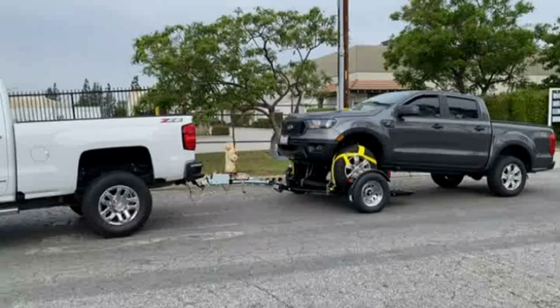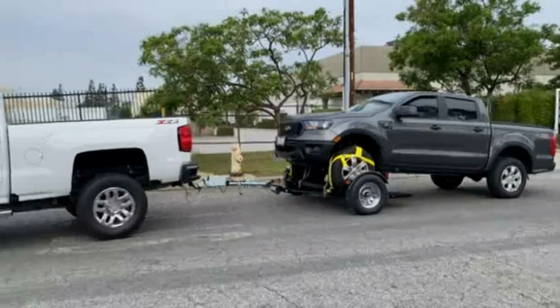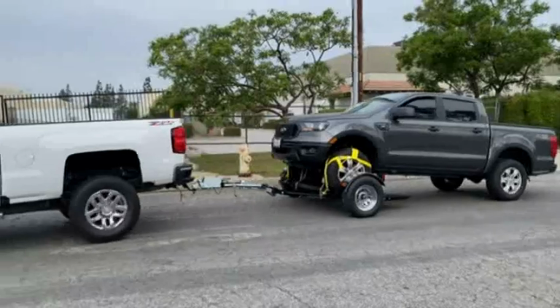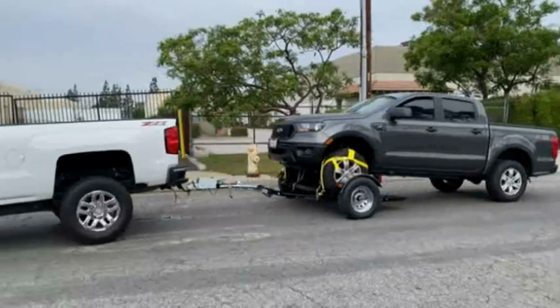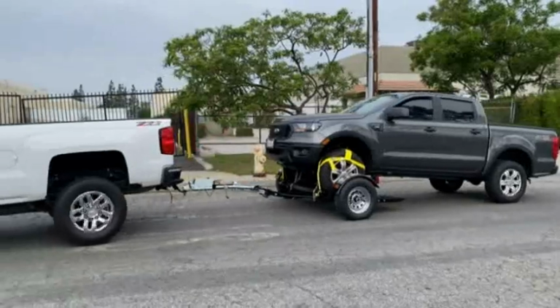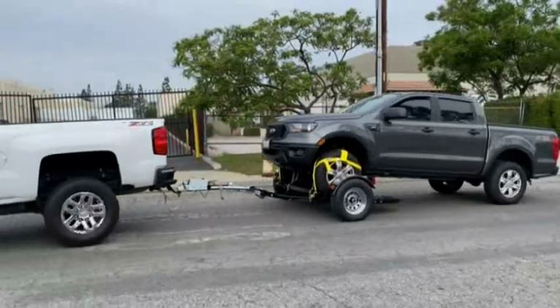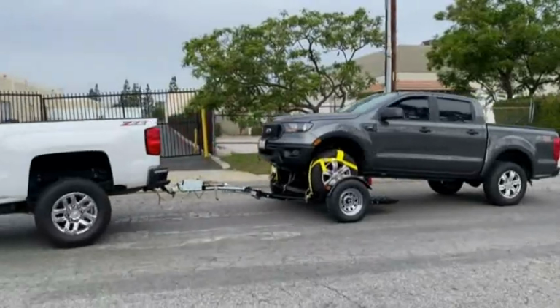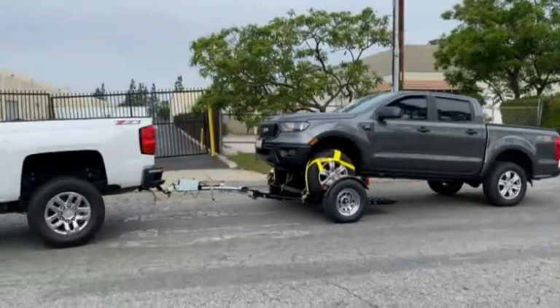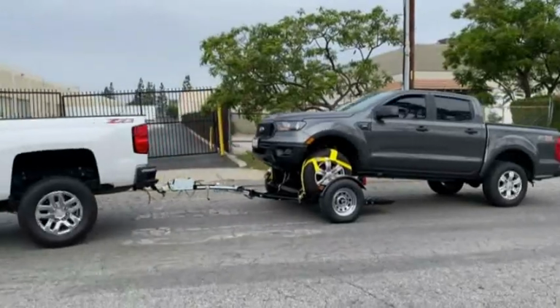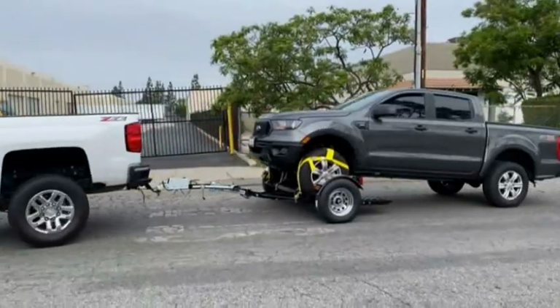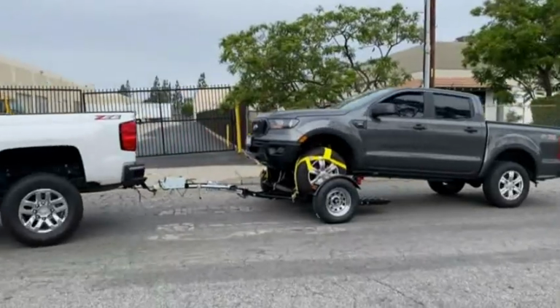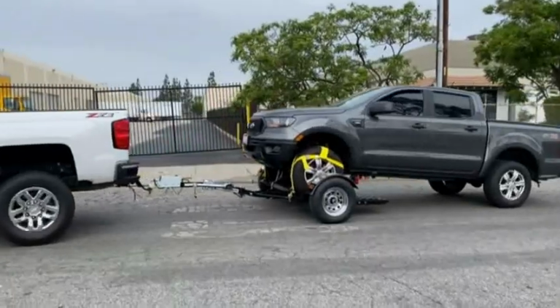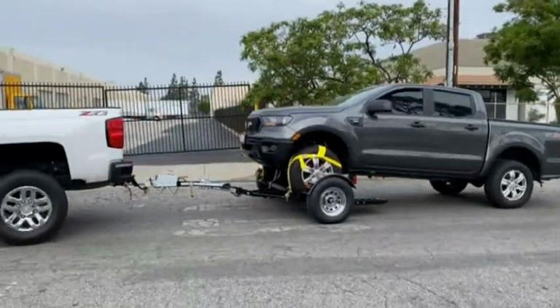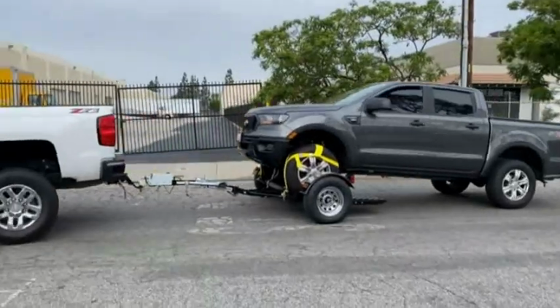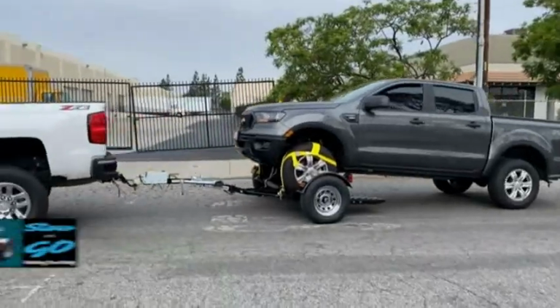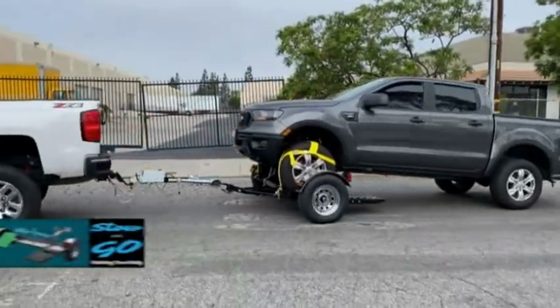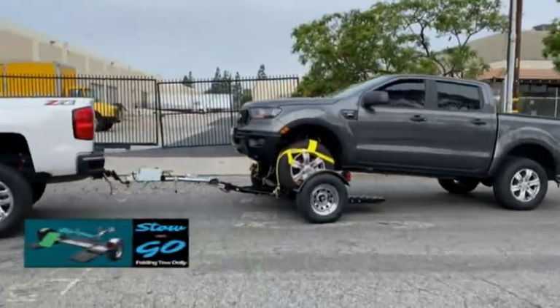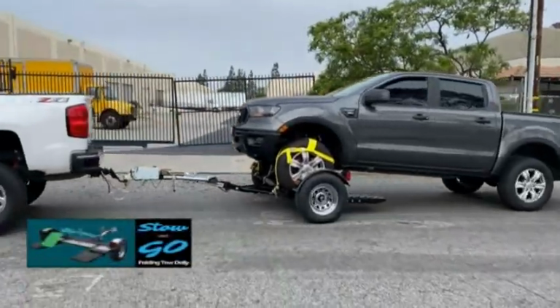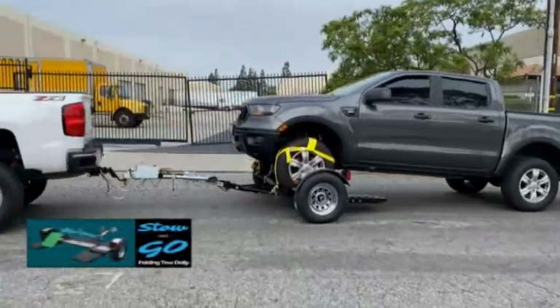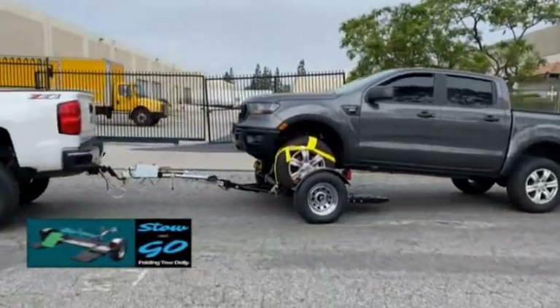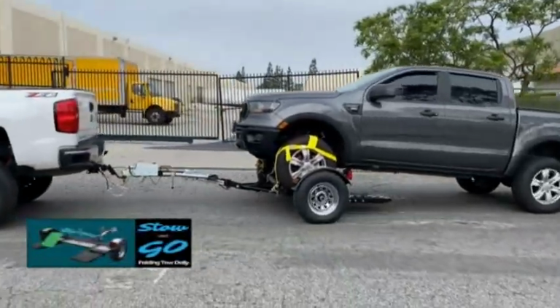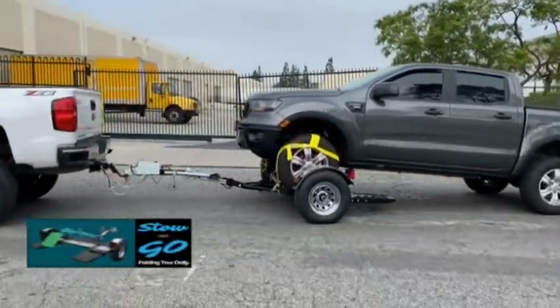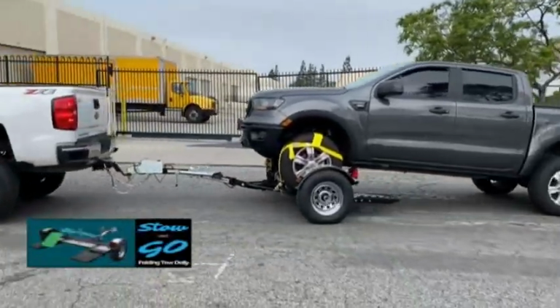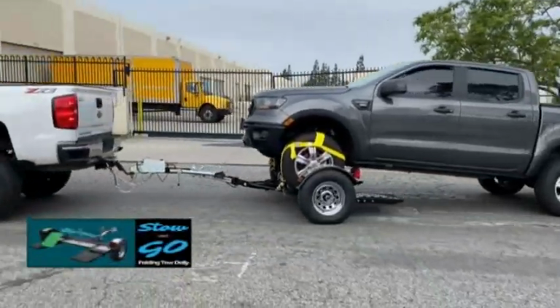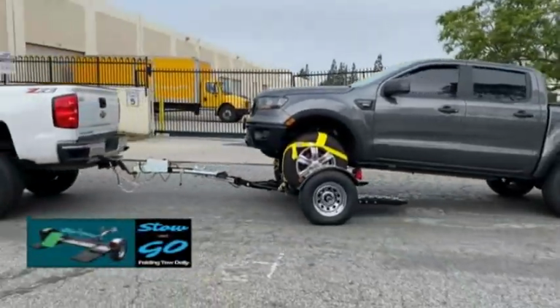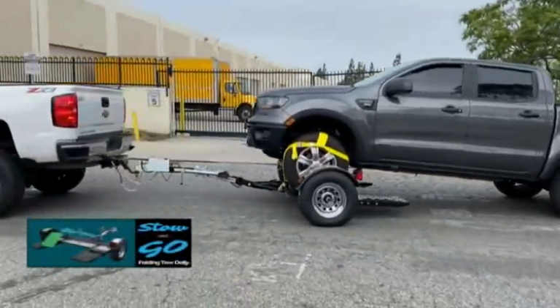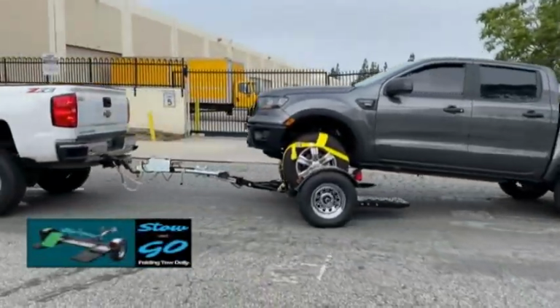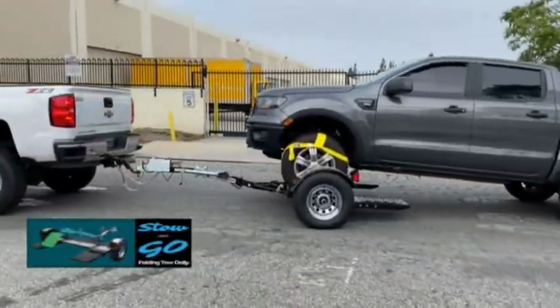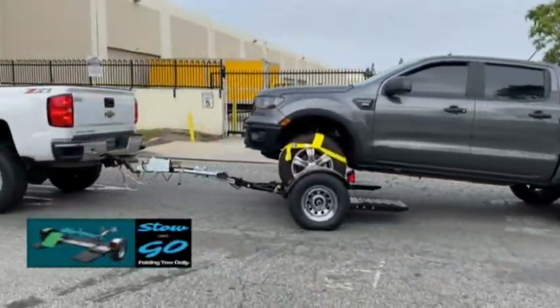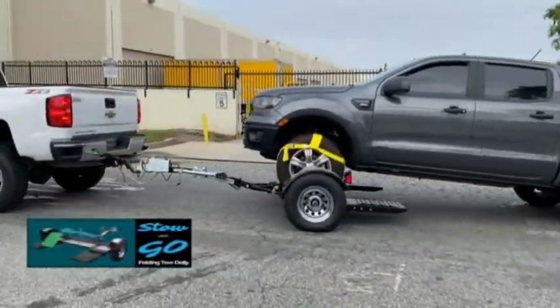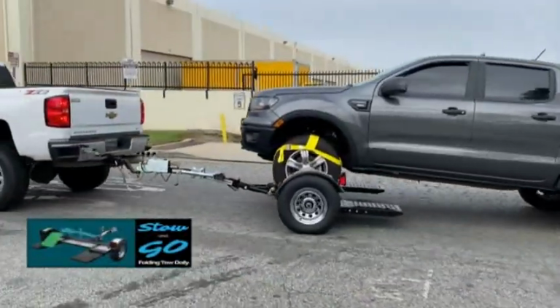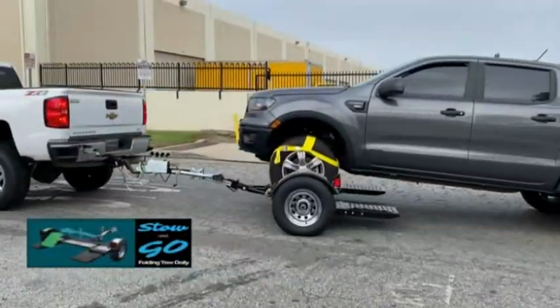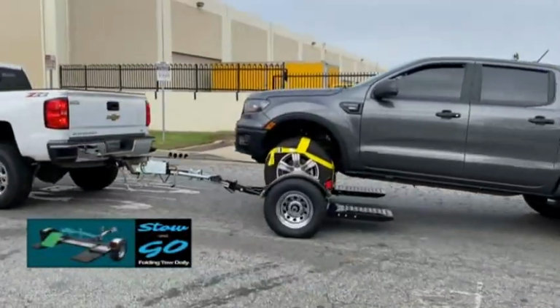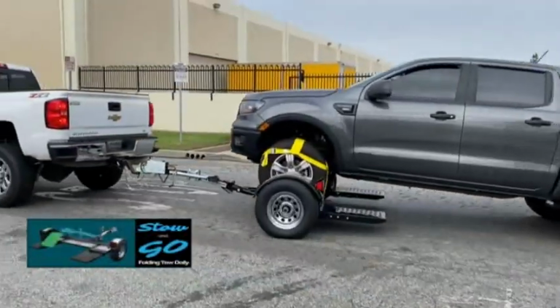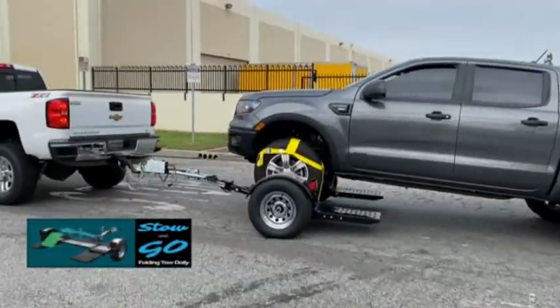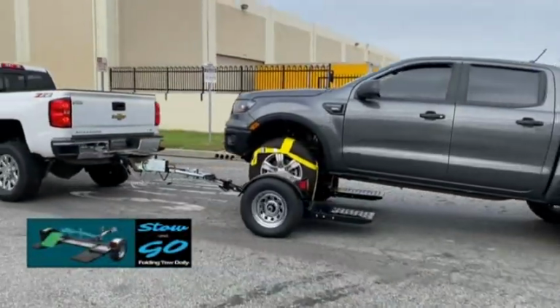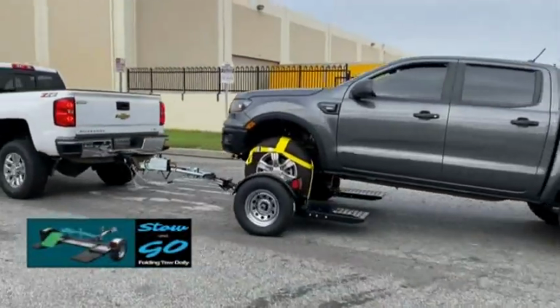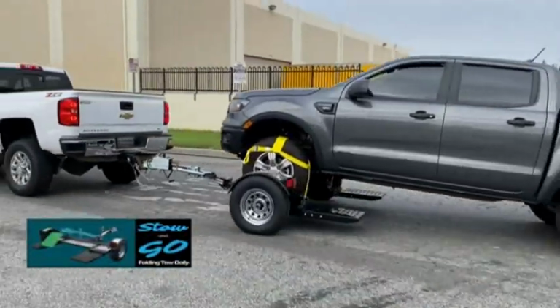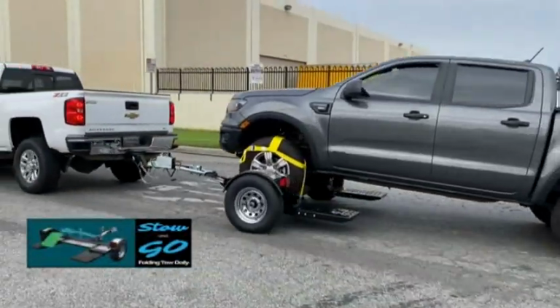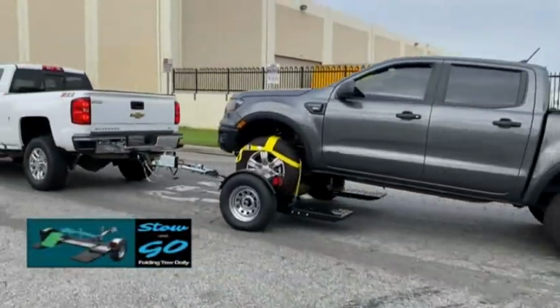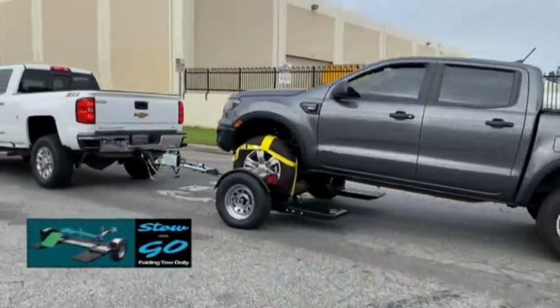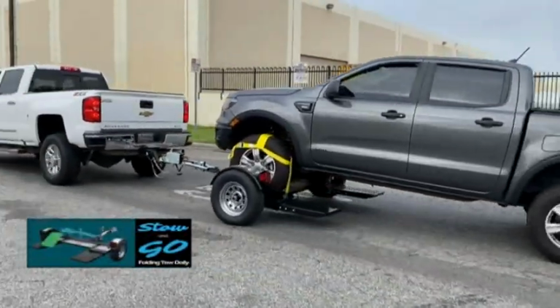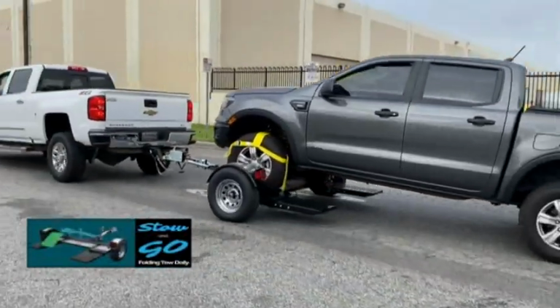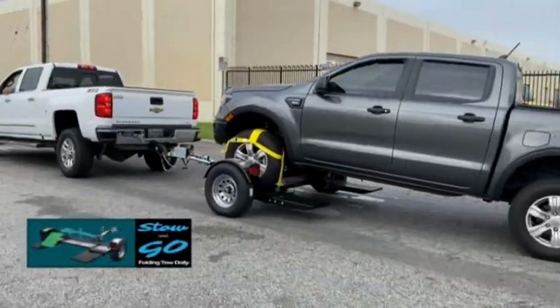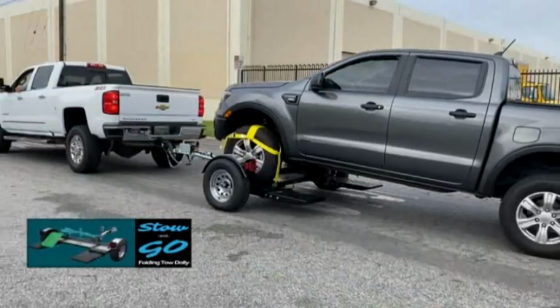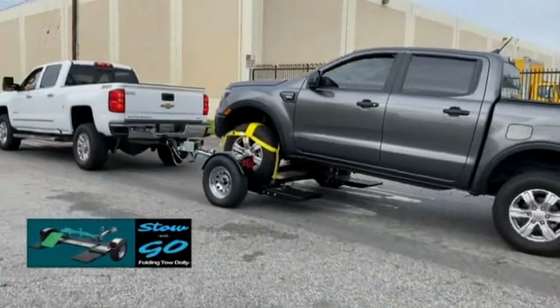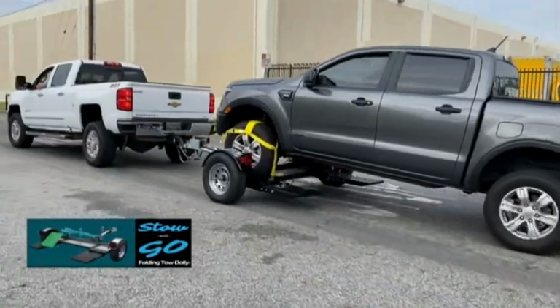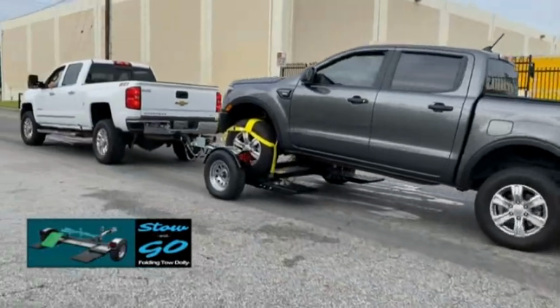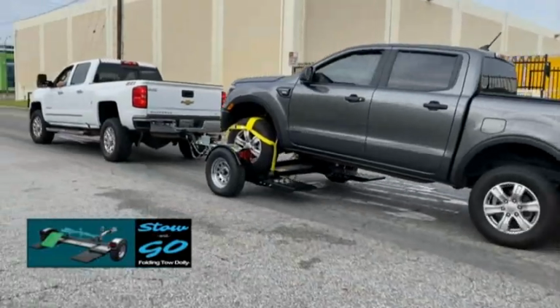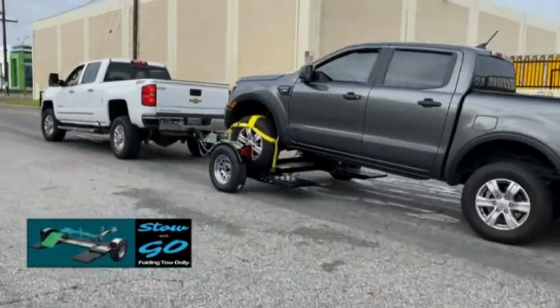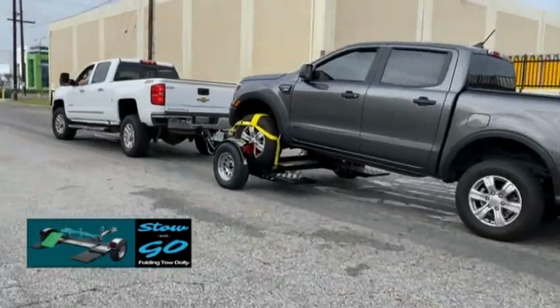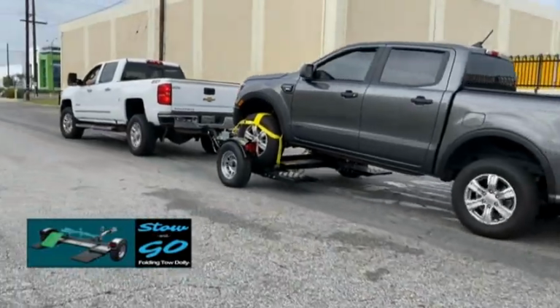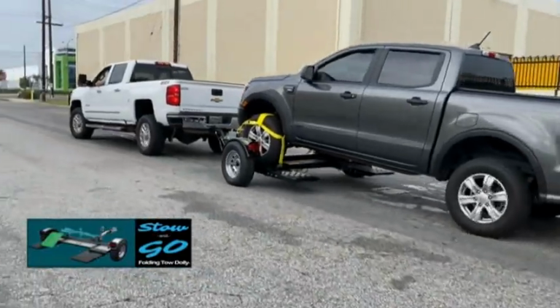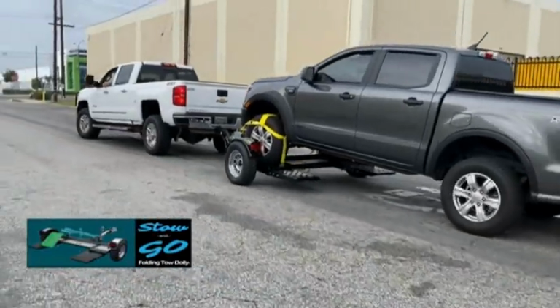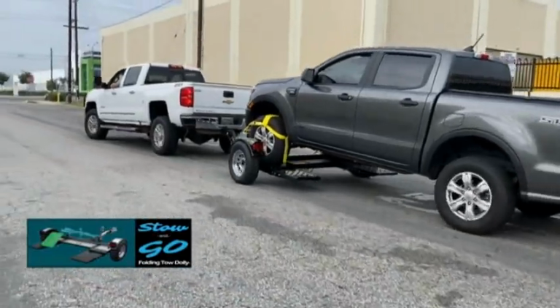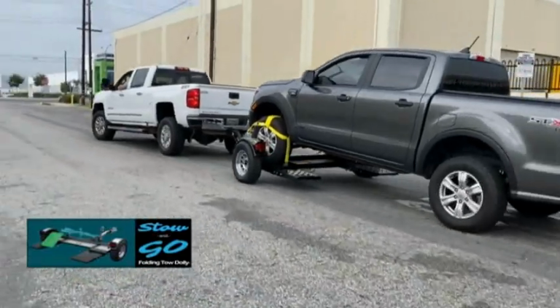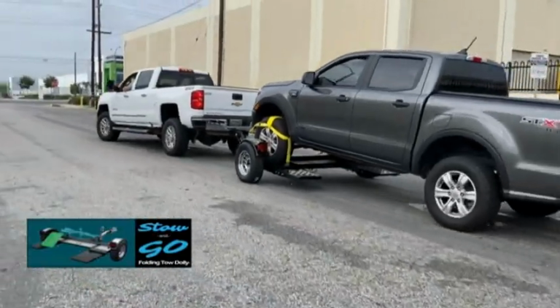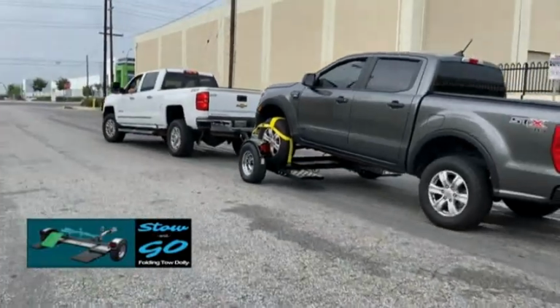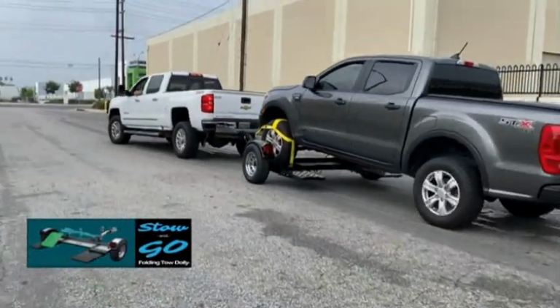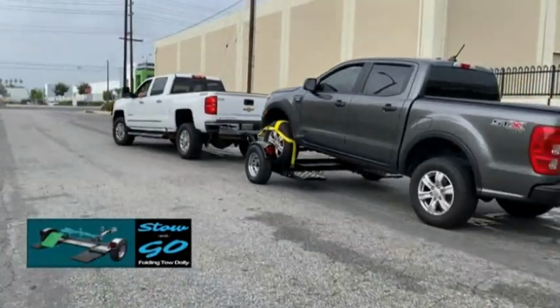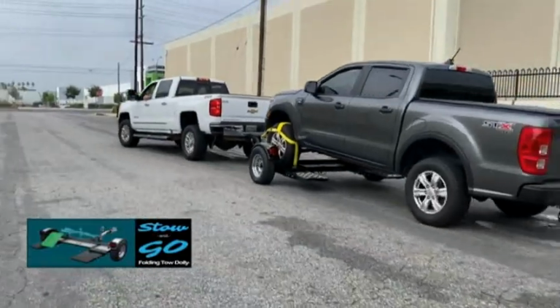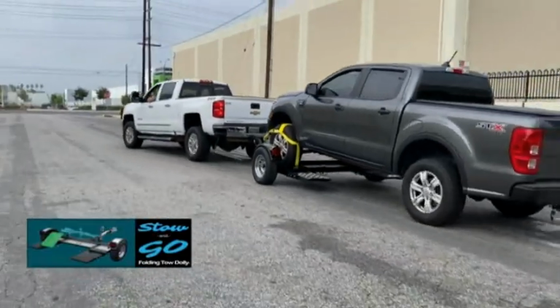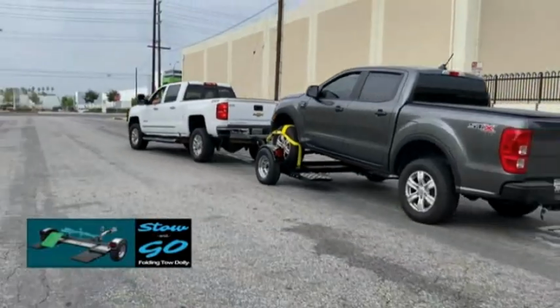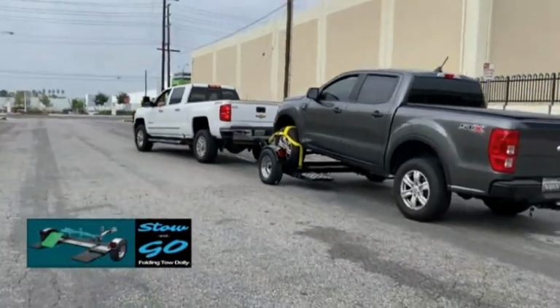Thank you for choosing this stow-and-go folding tow dolly with surge brakes. Here's a brief setup and loading instructional video.